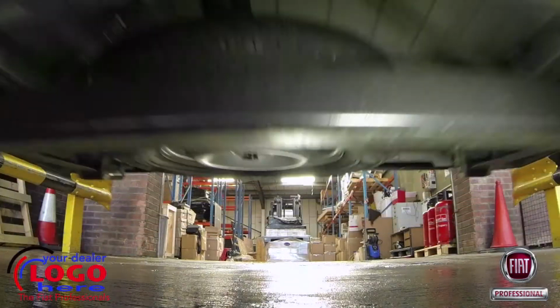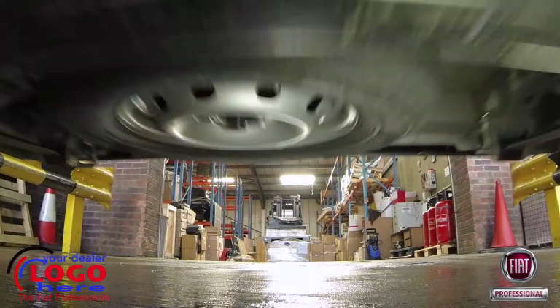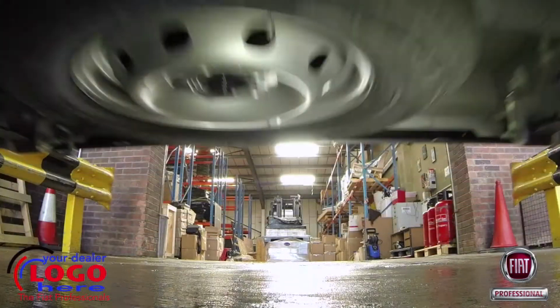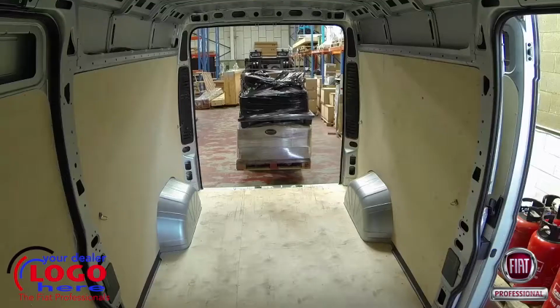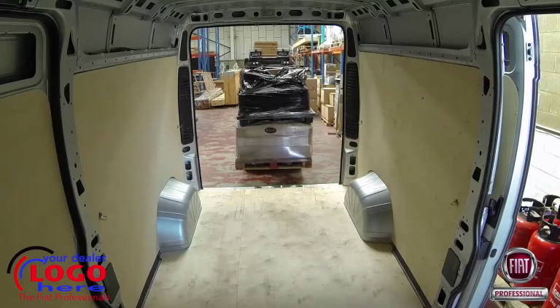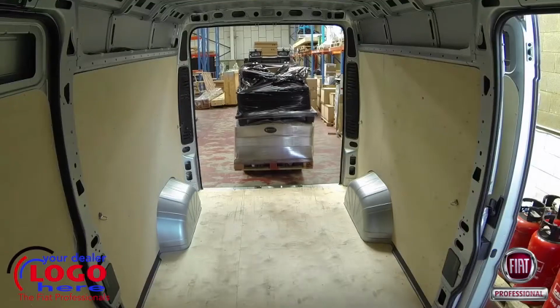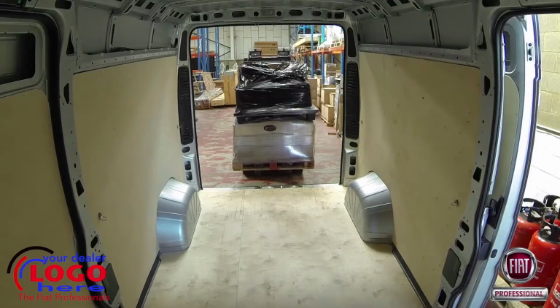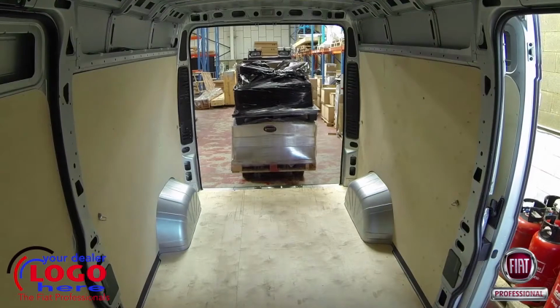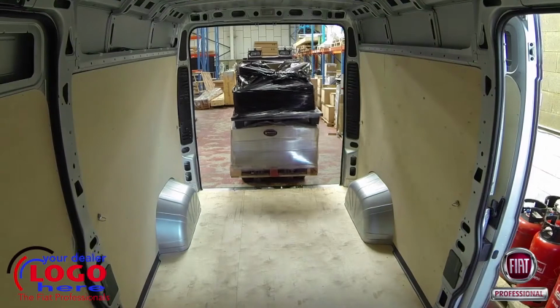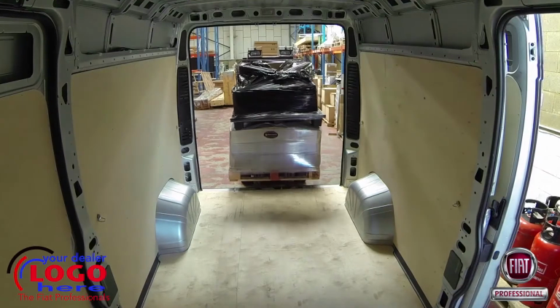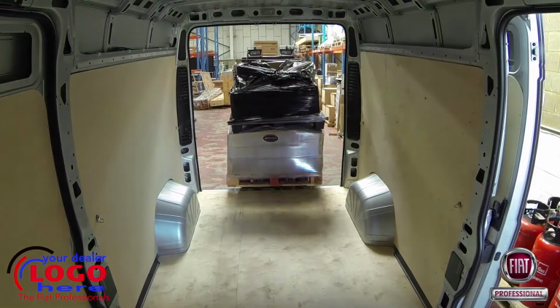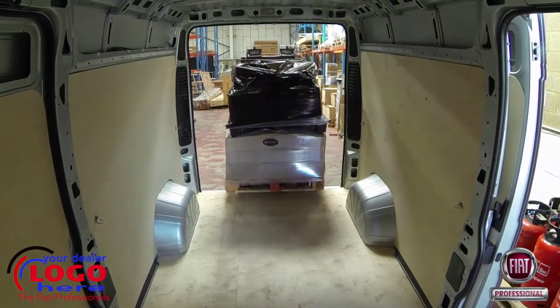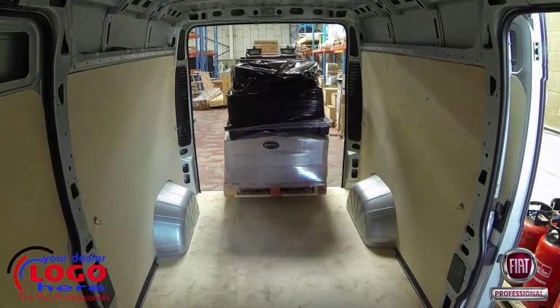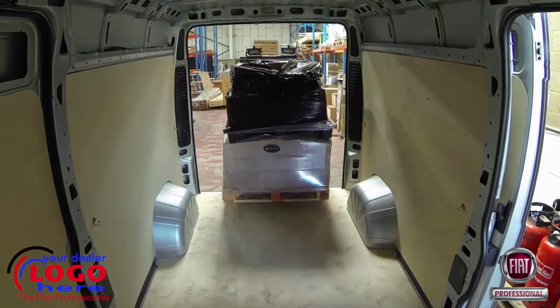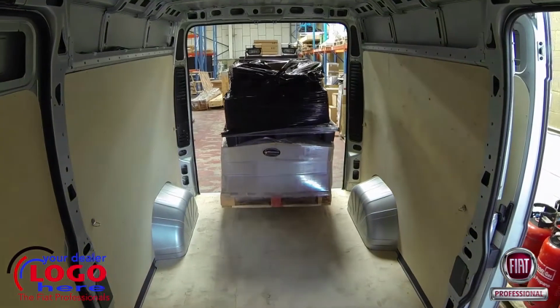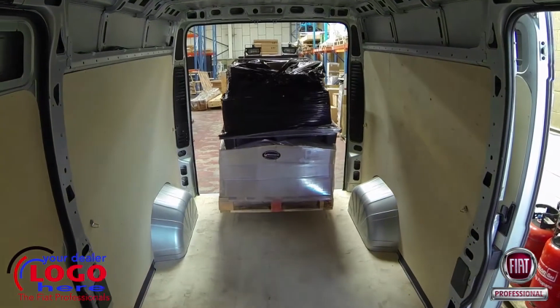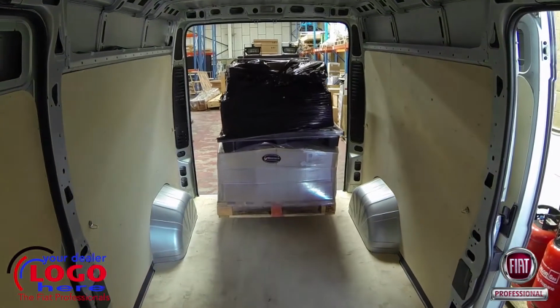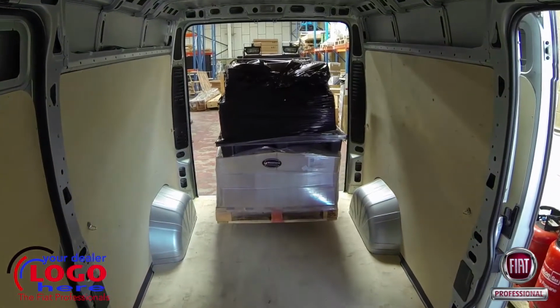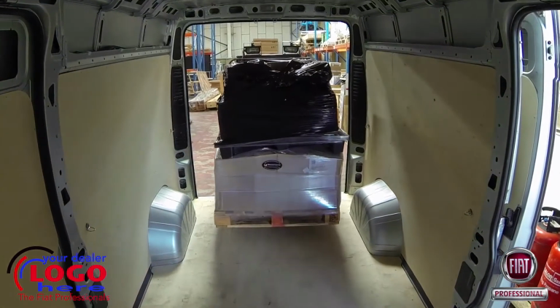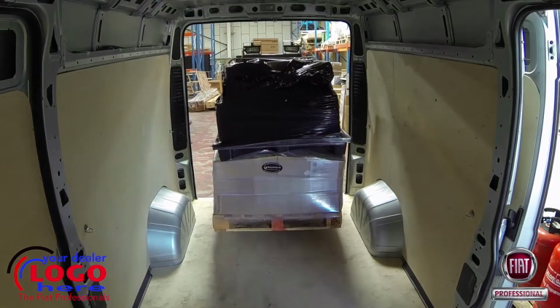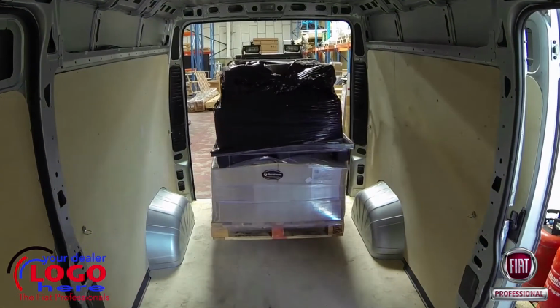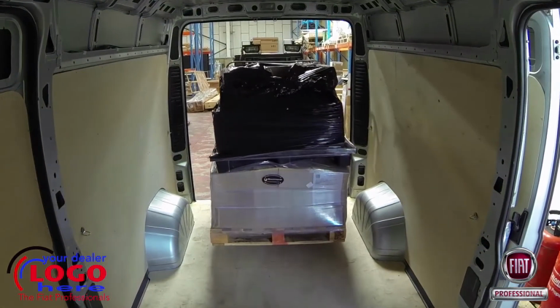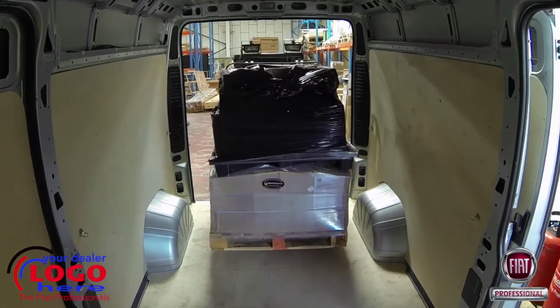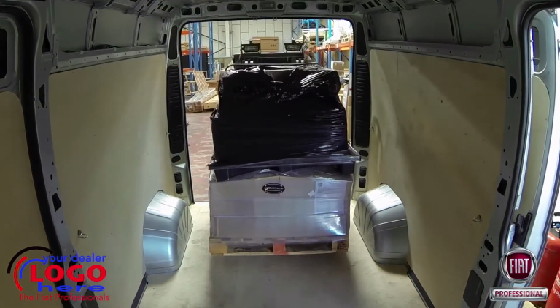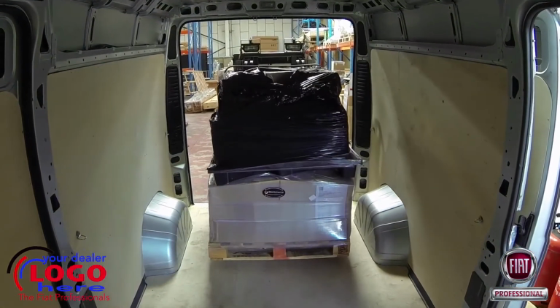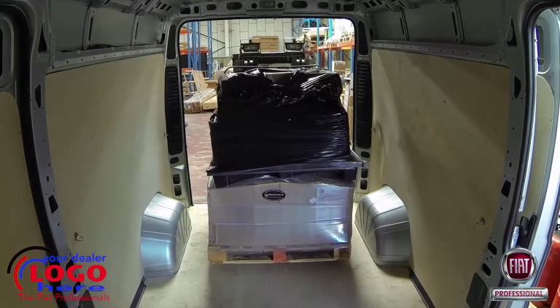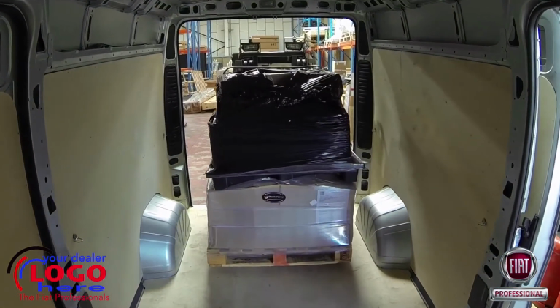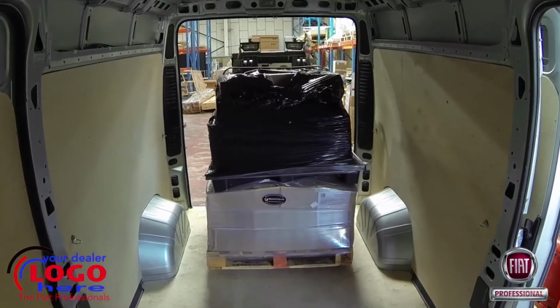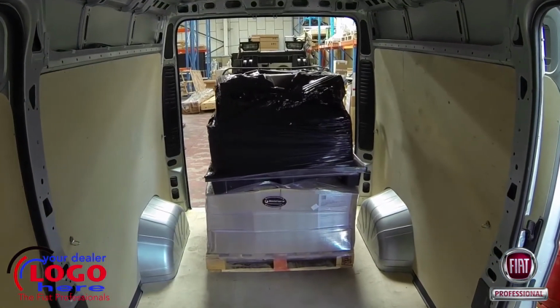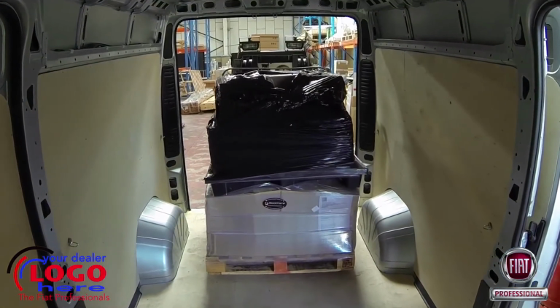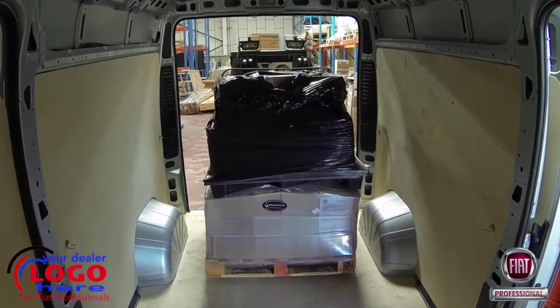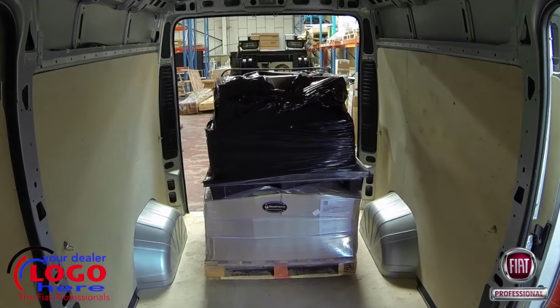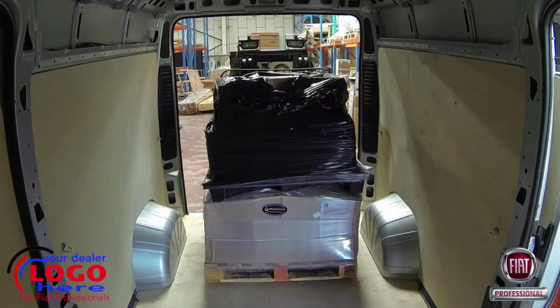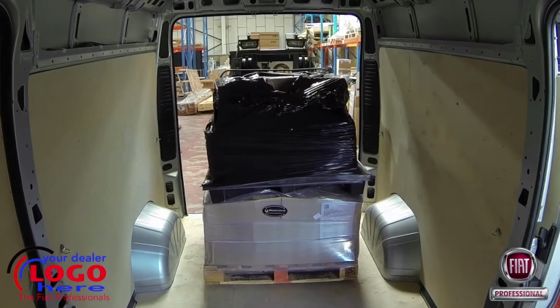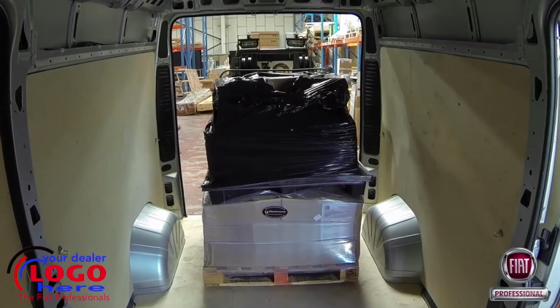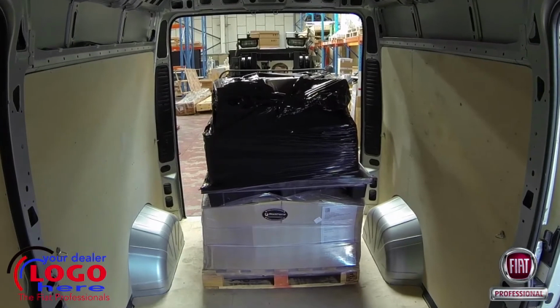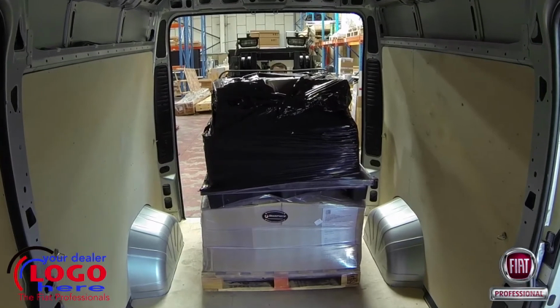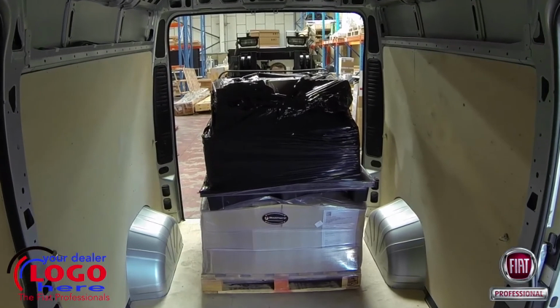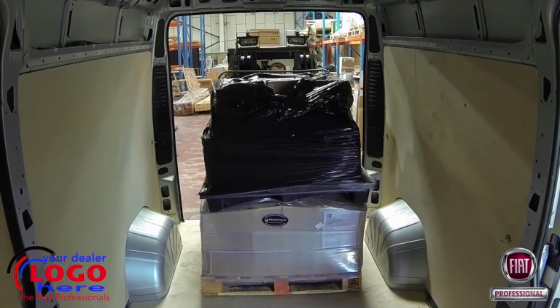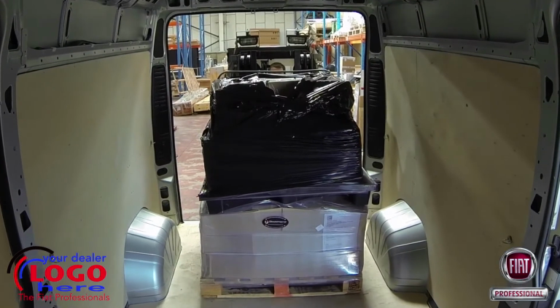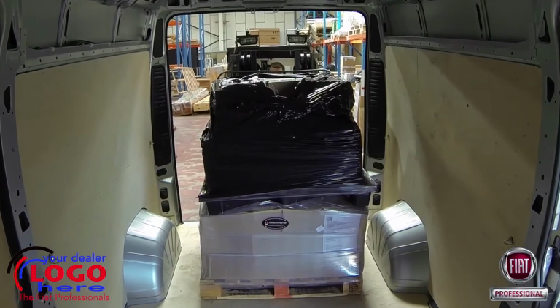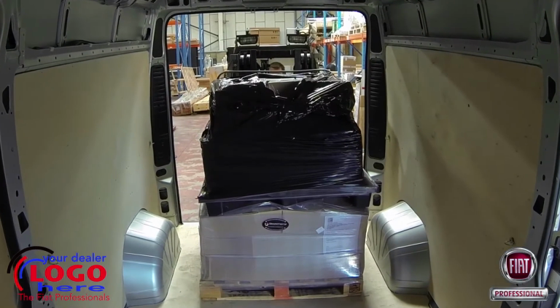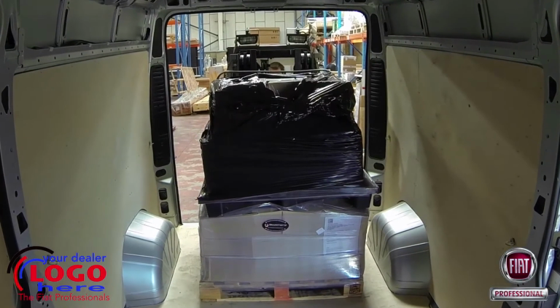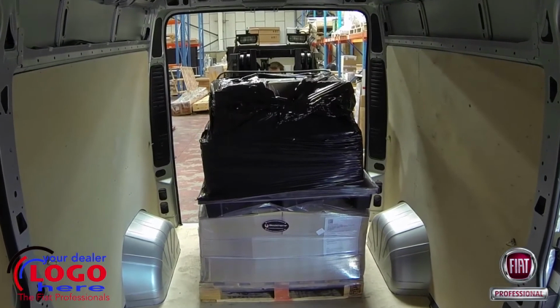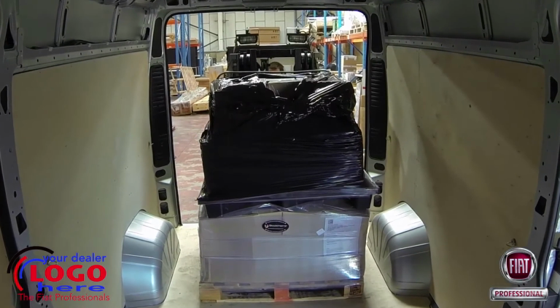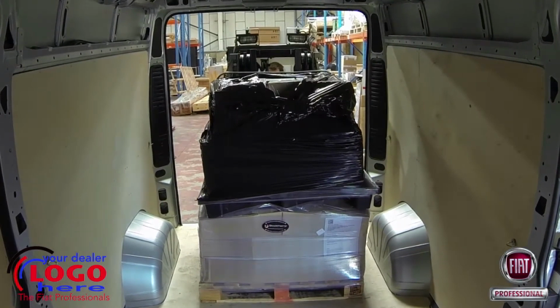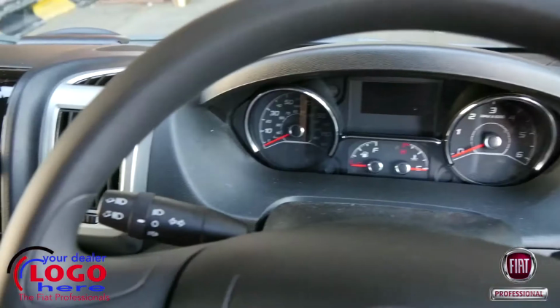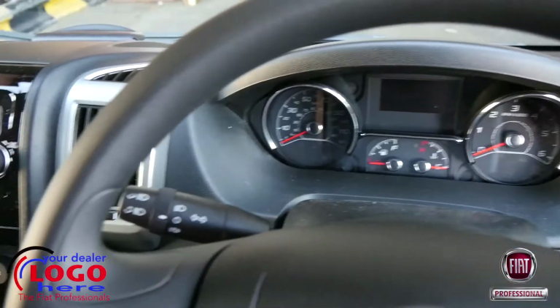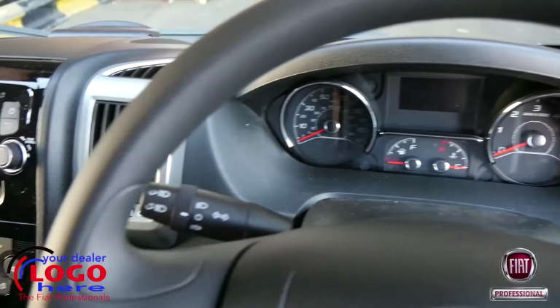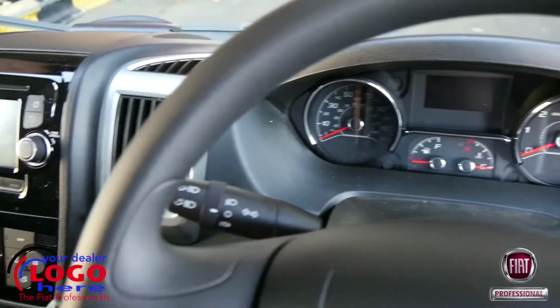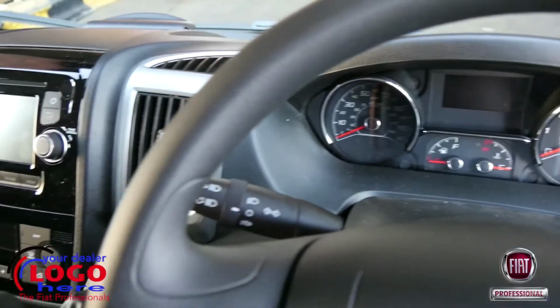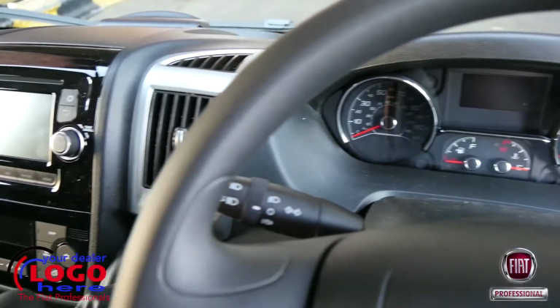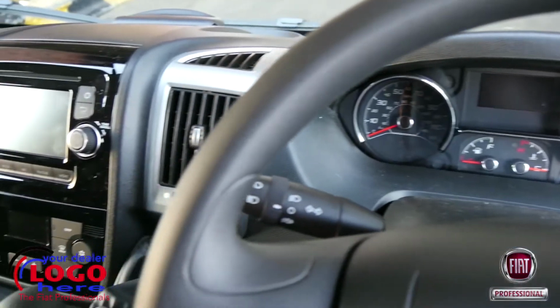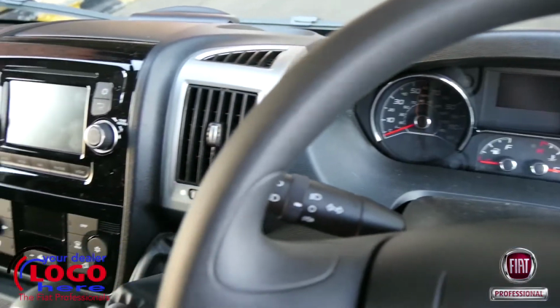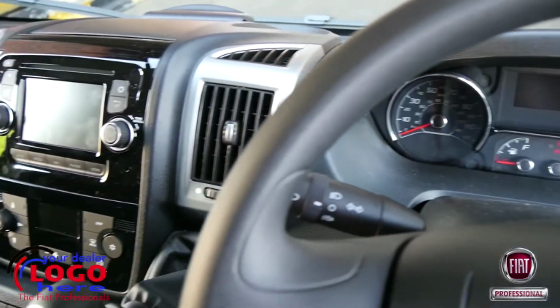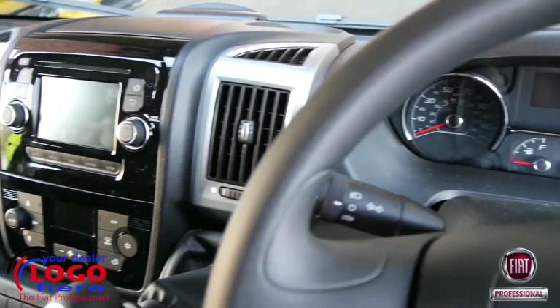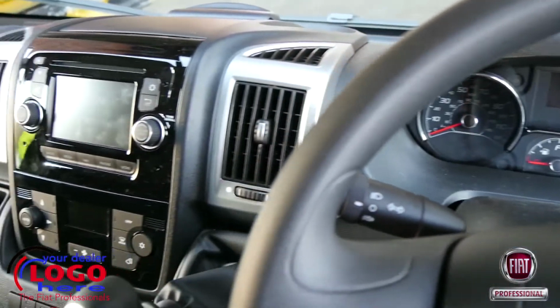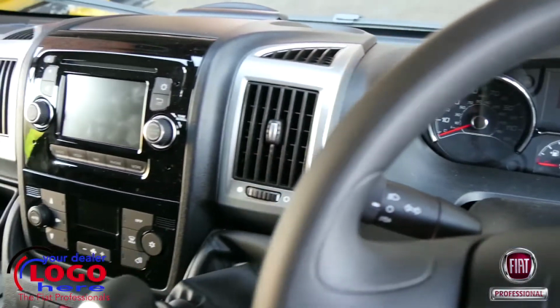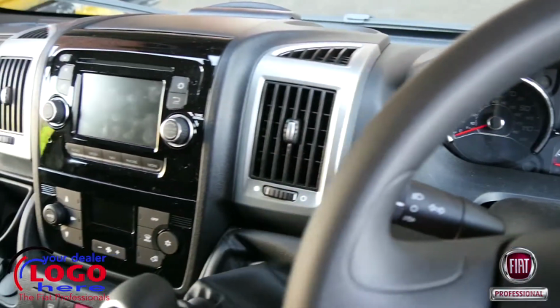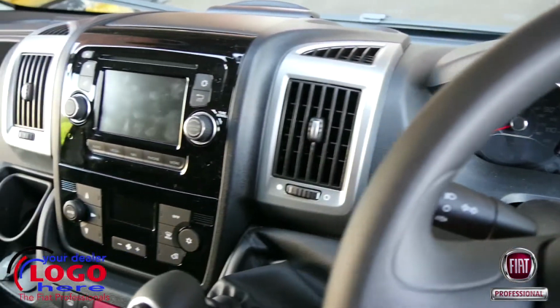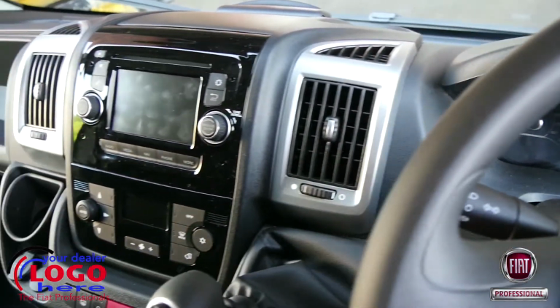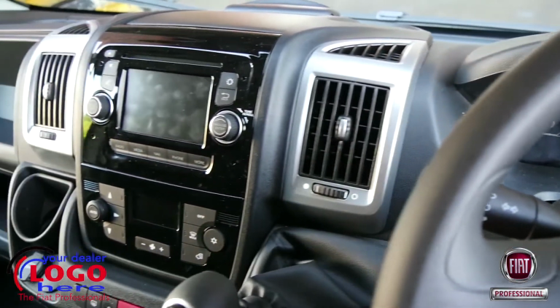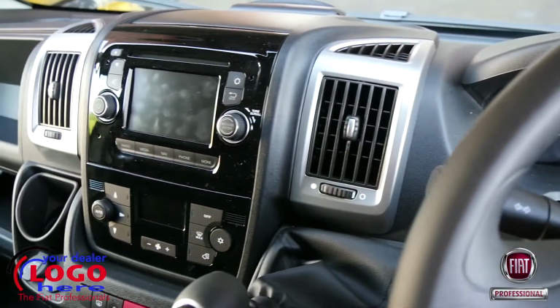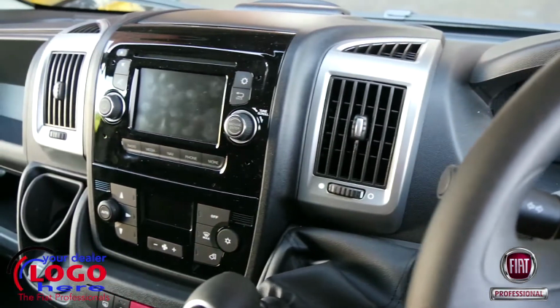There's a new slide-in side door mechanism, strengthened hinges for the rear doors, and internally the cab has undergone a complete makeover.